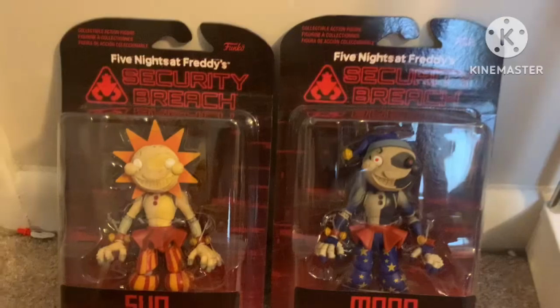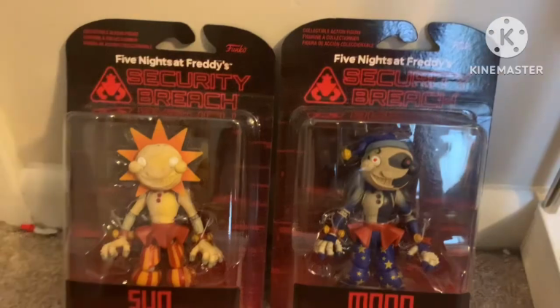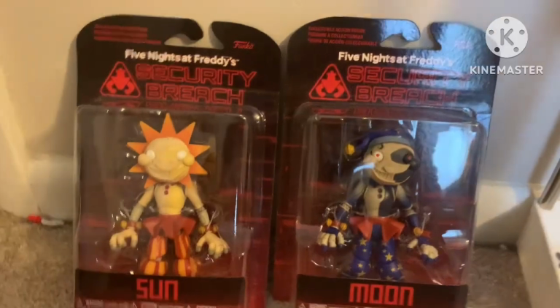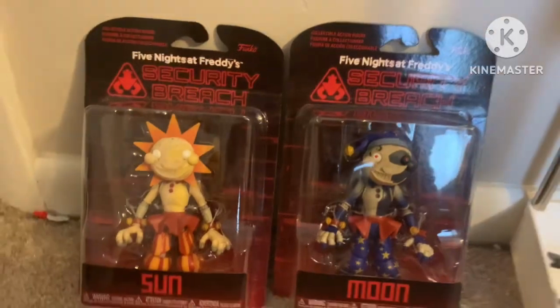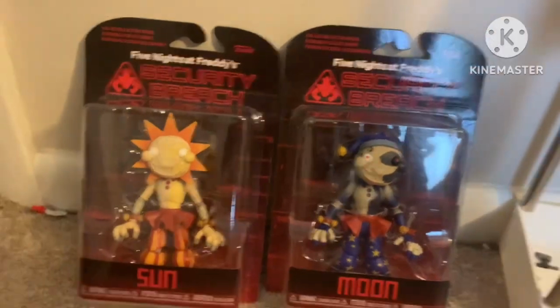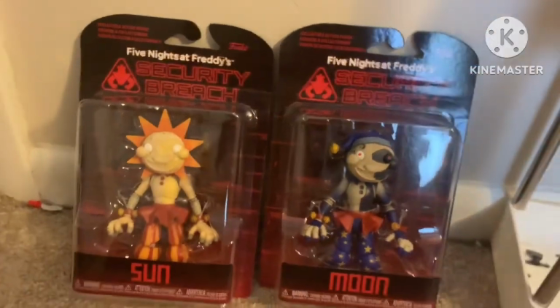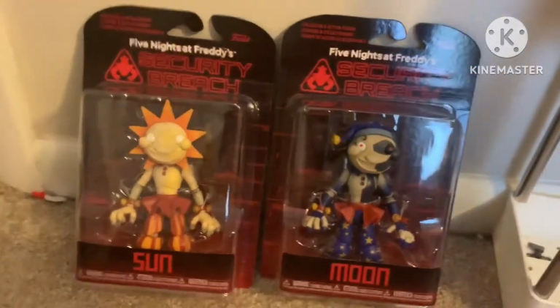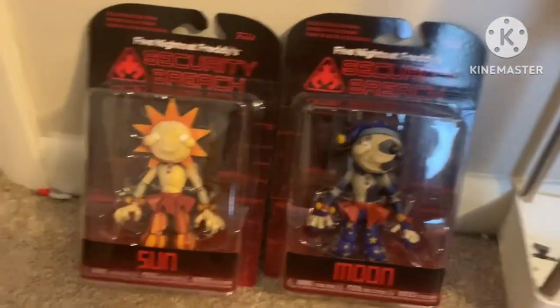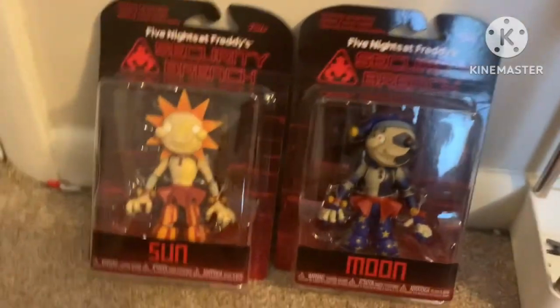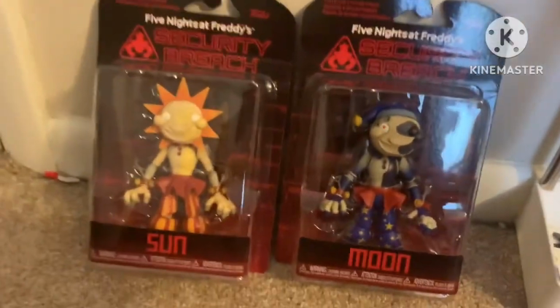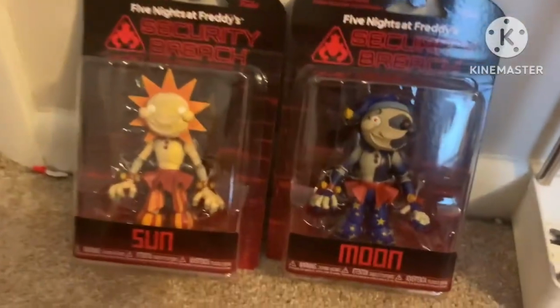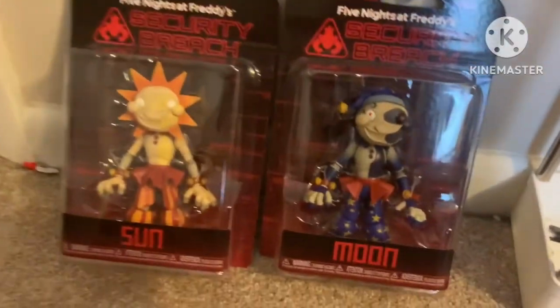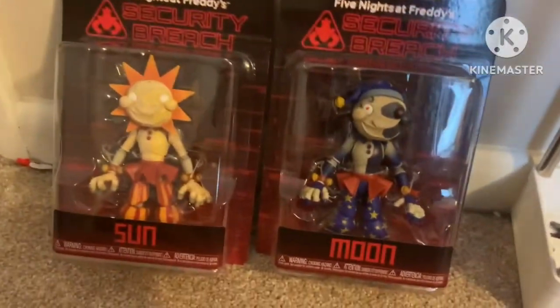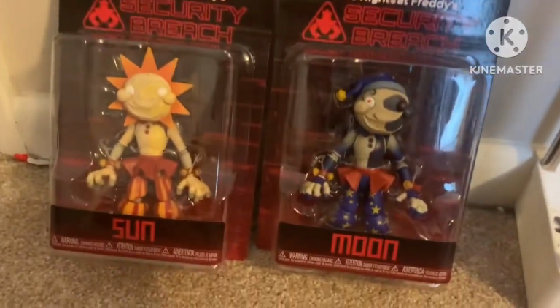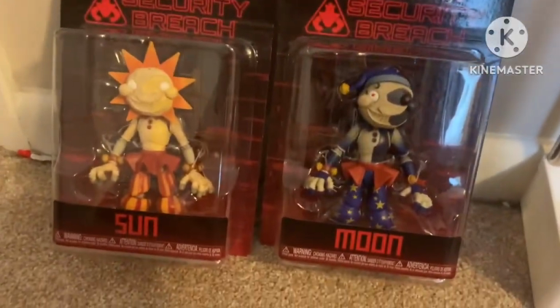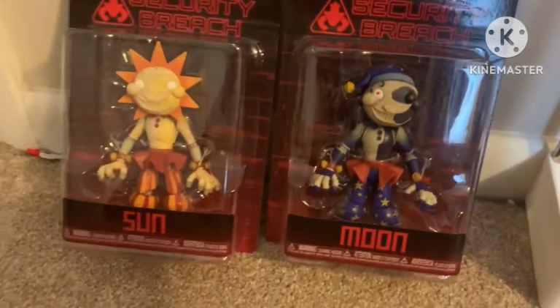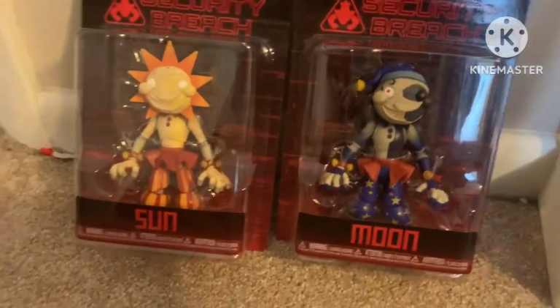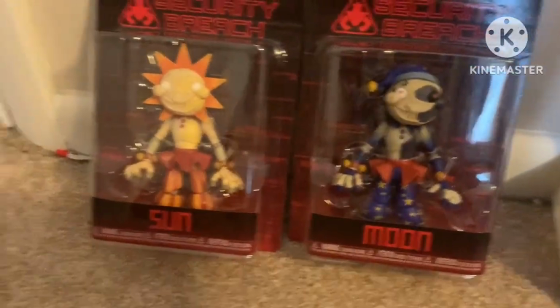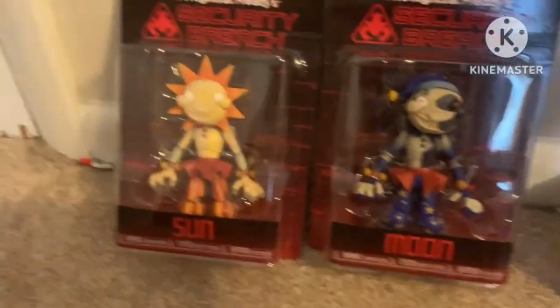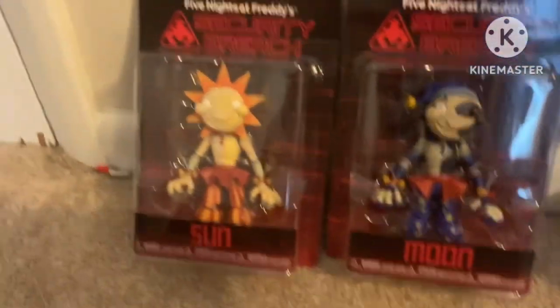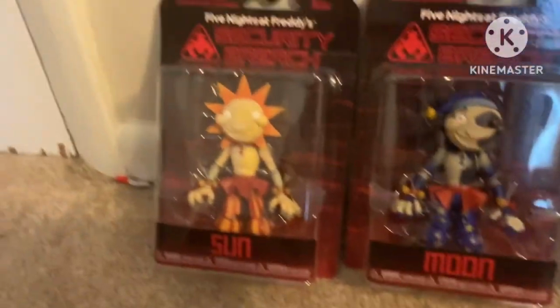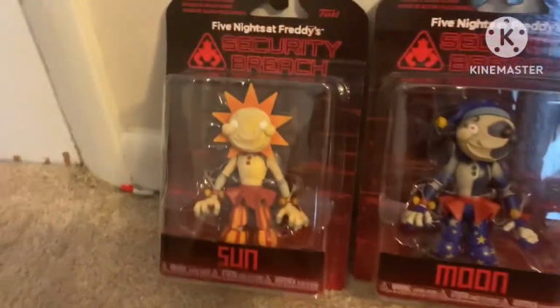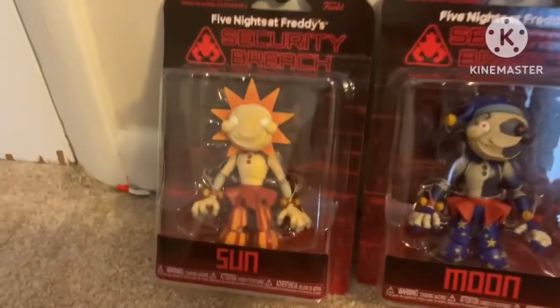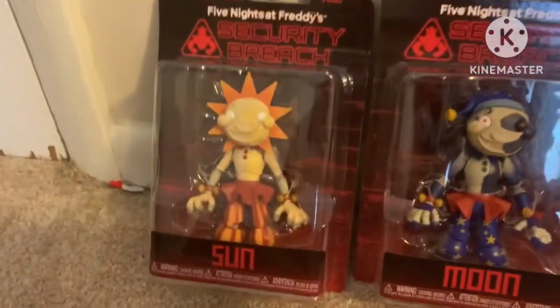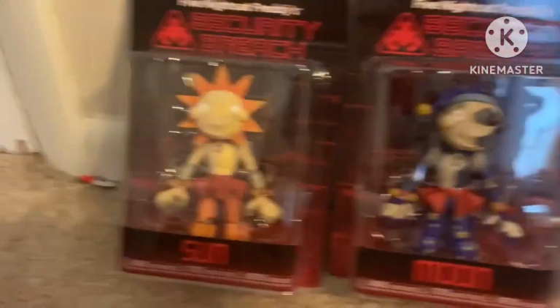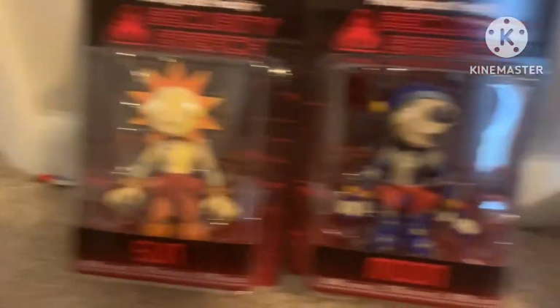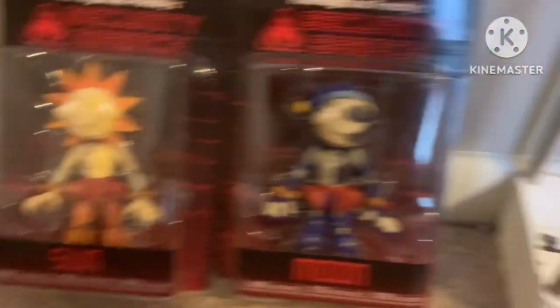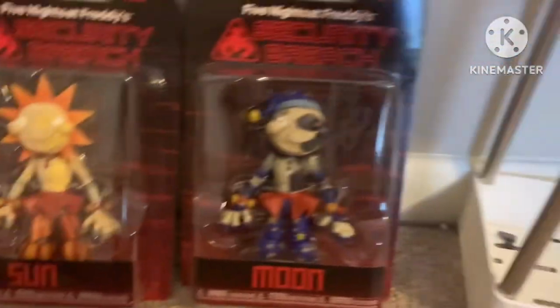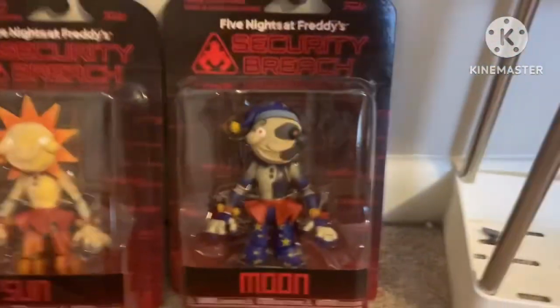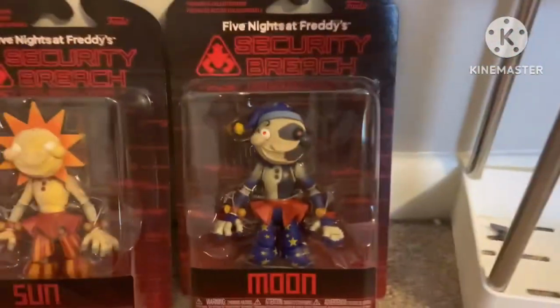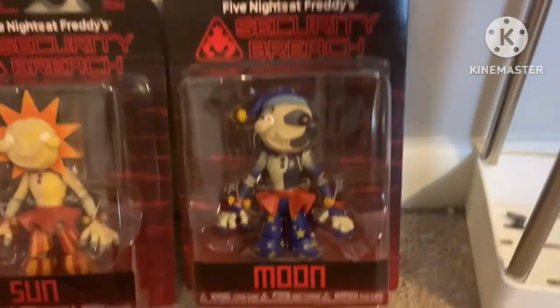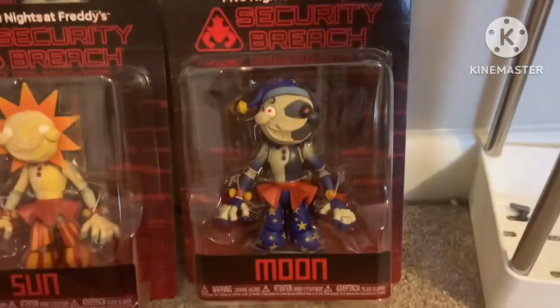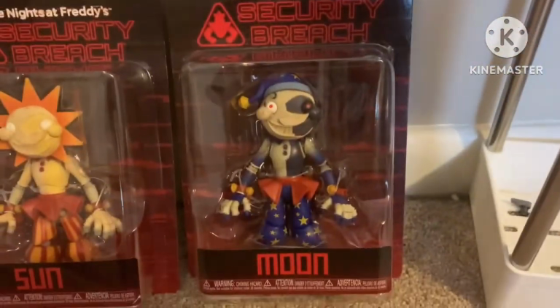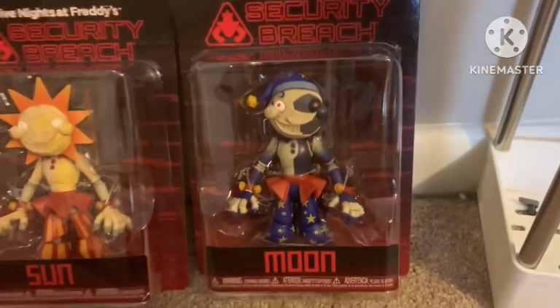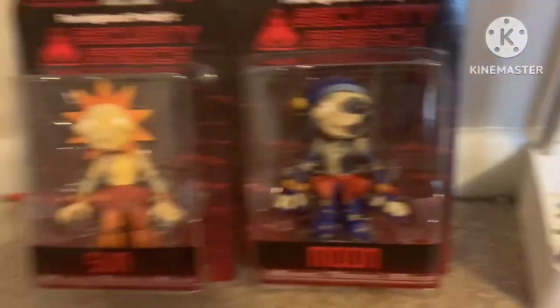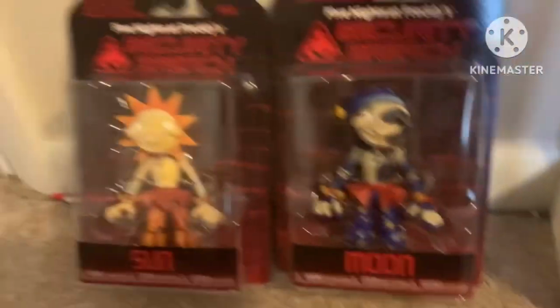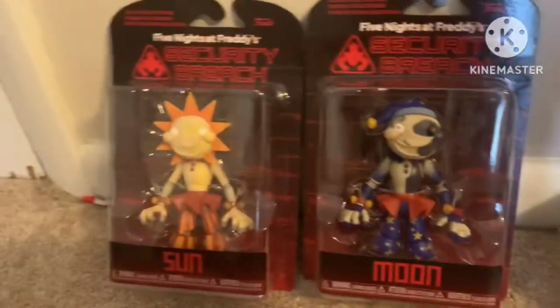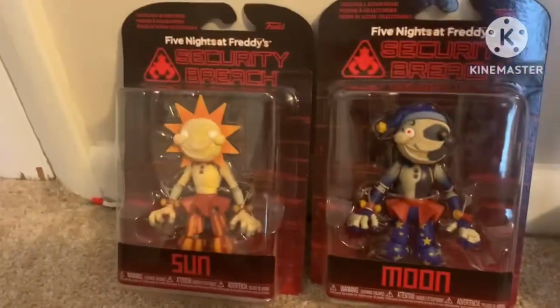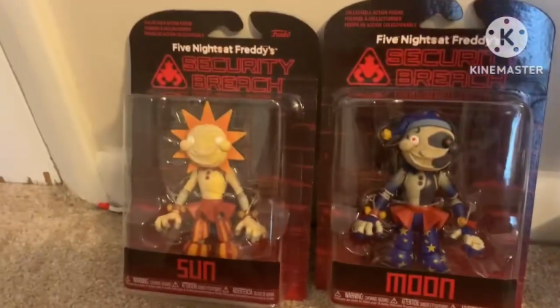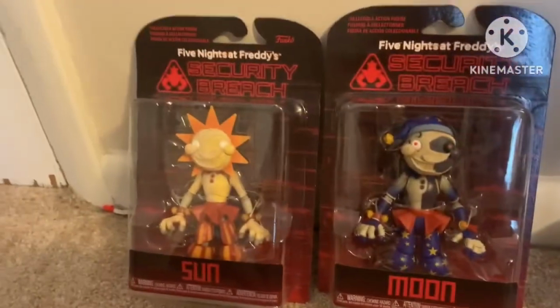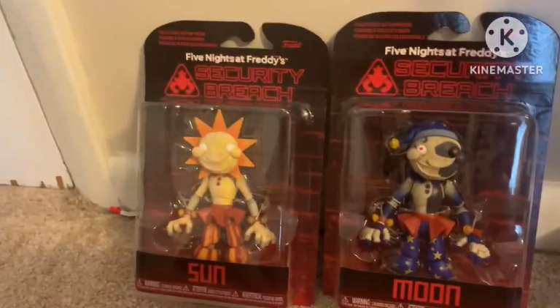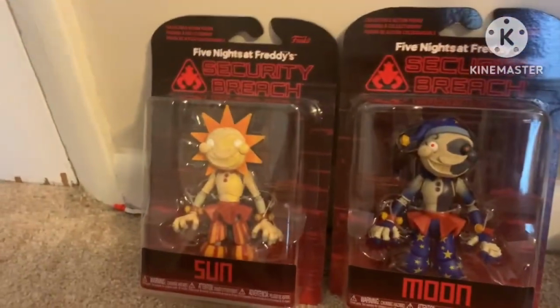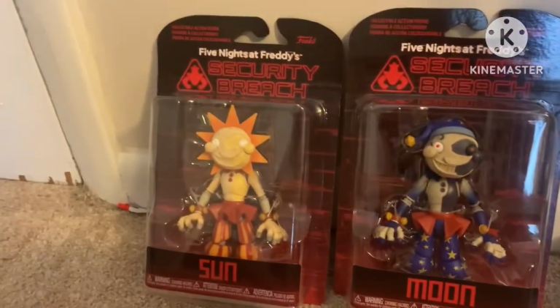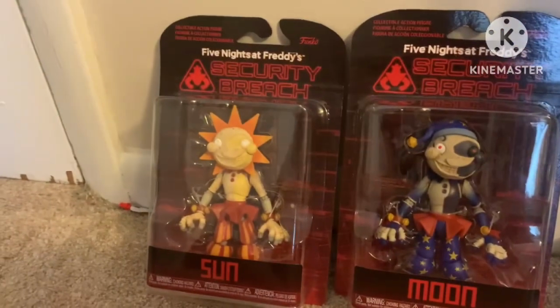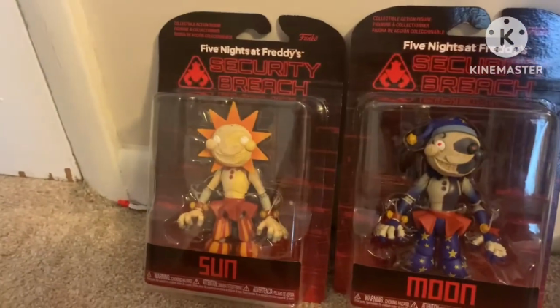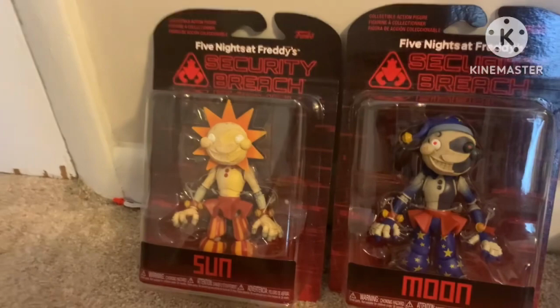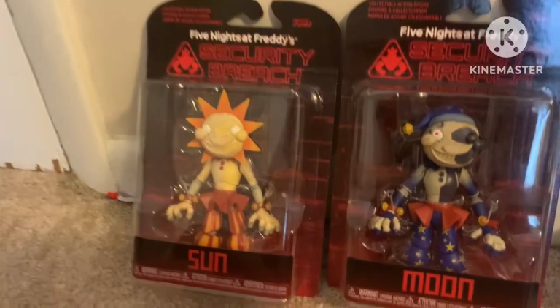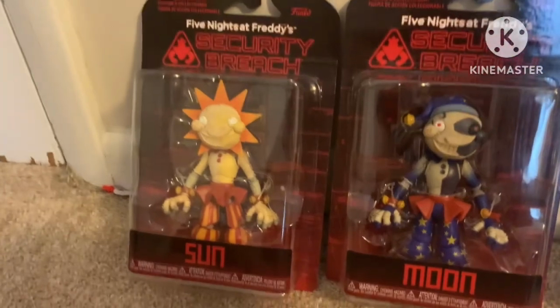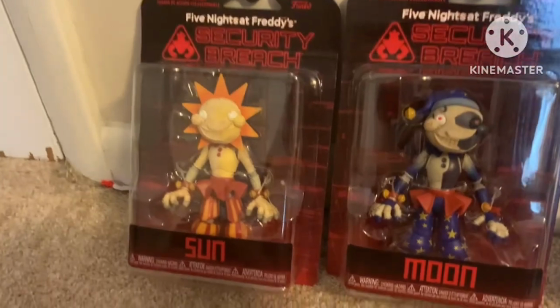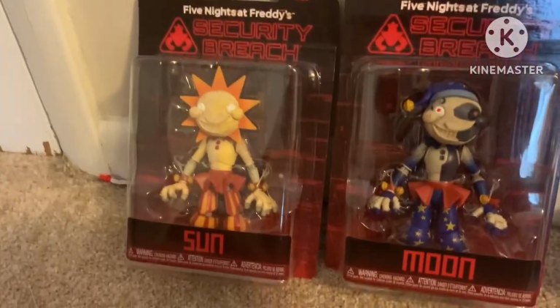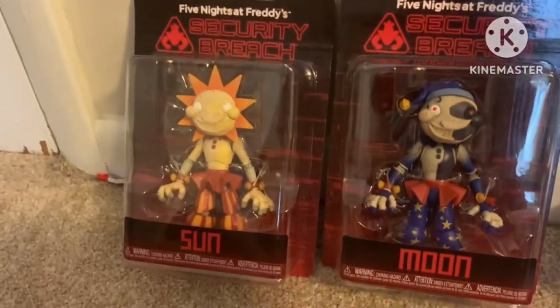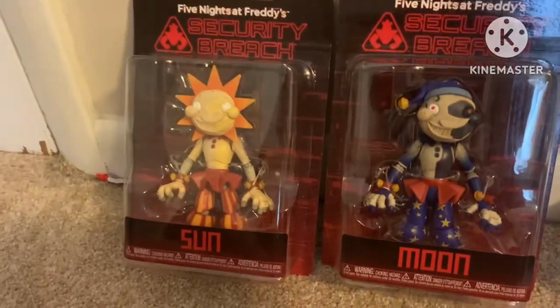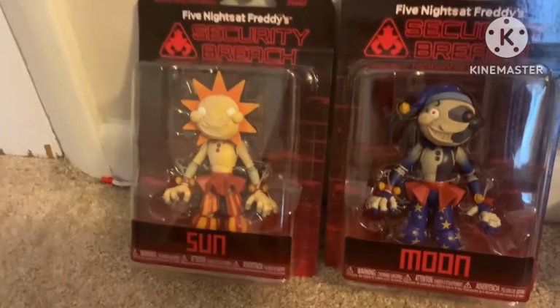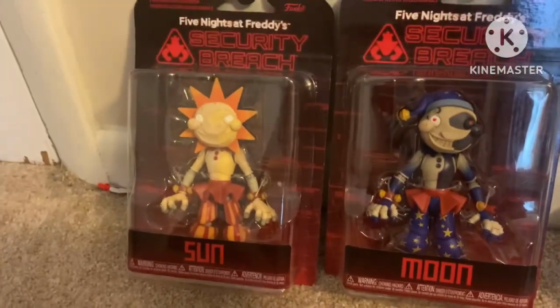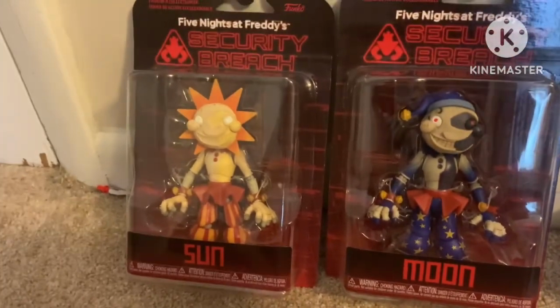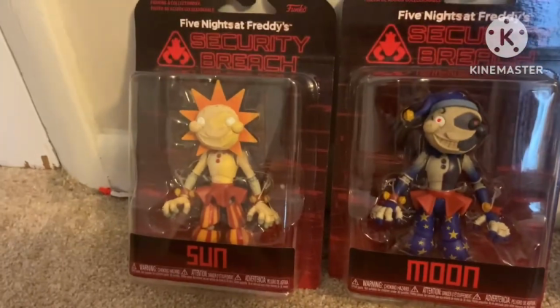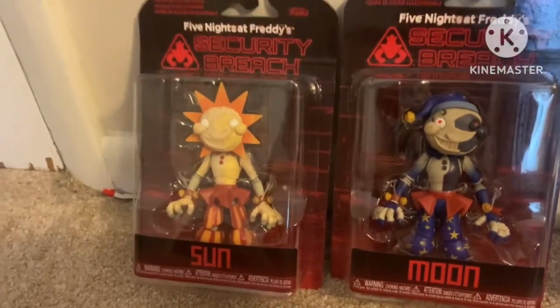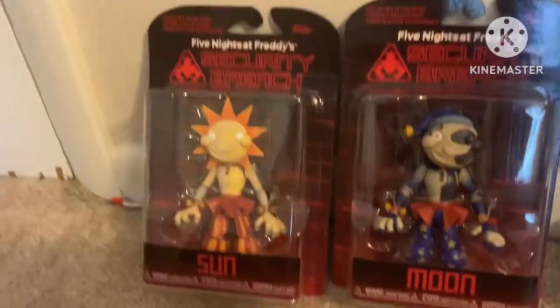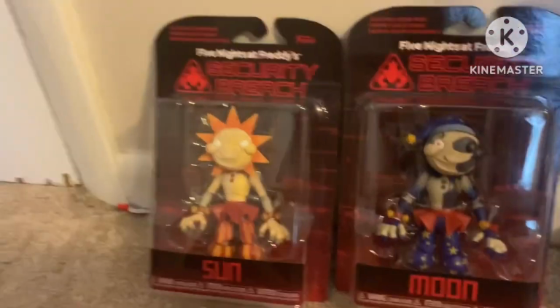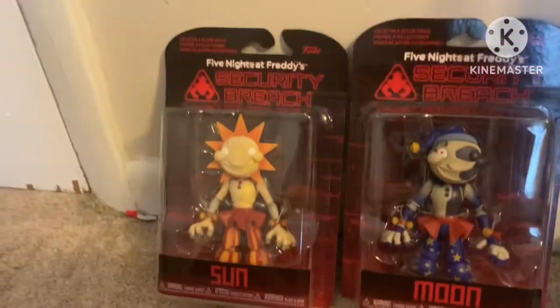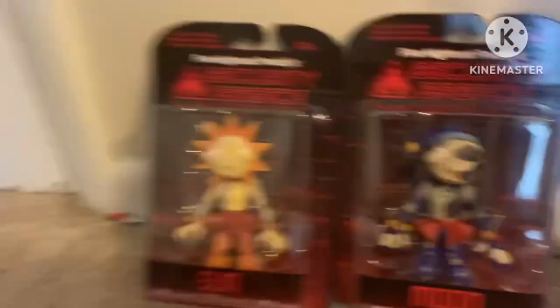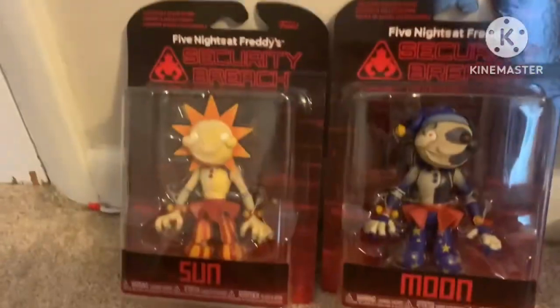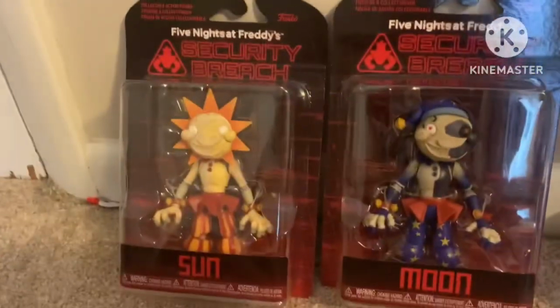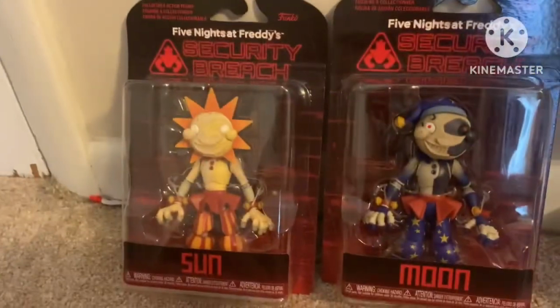Hey guys, today we're going to be reviewing the Sun and Moon FNAF Security Breach action figures by Funko.